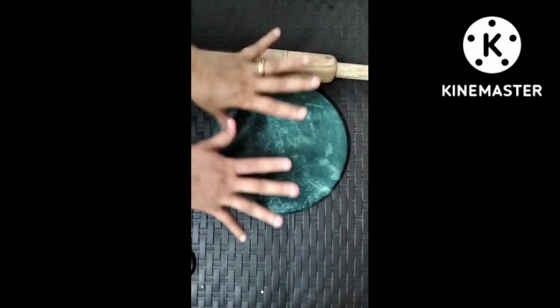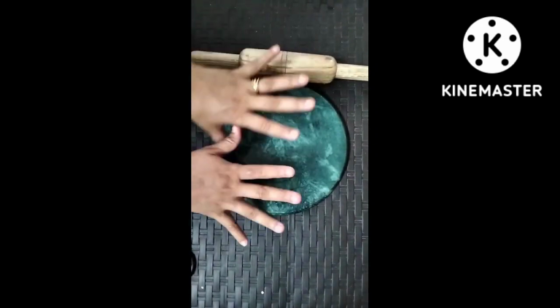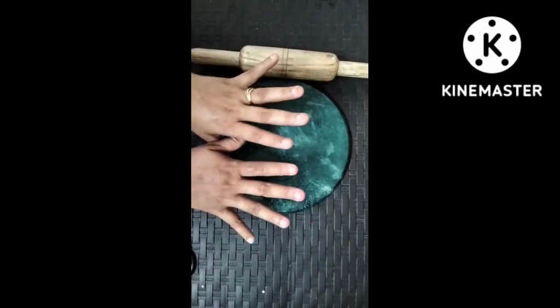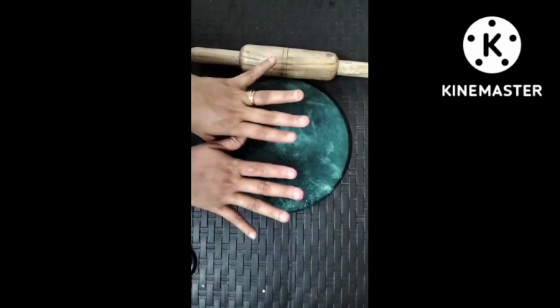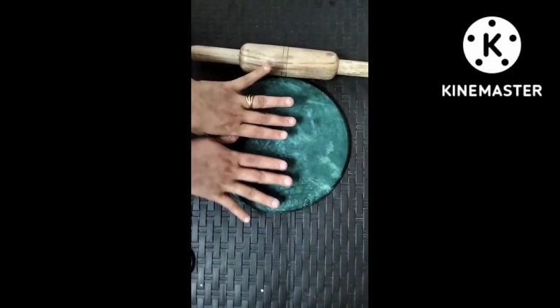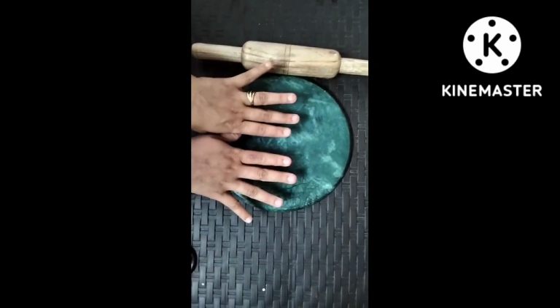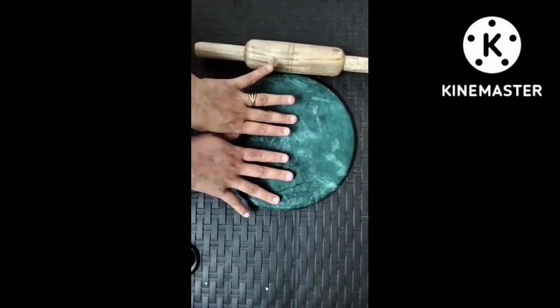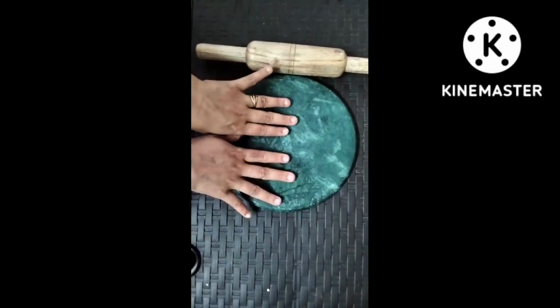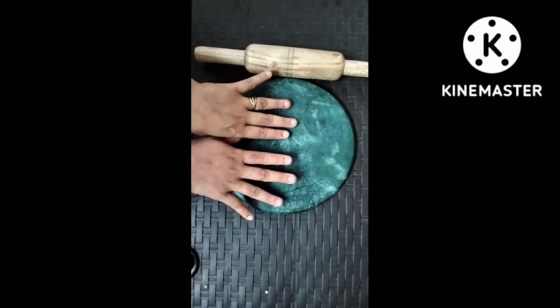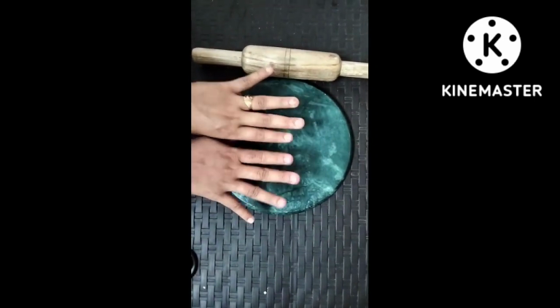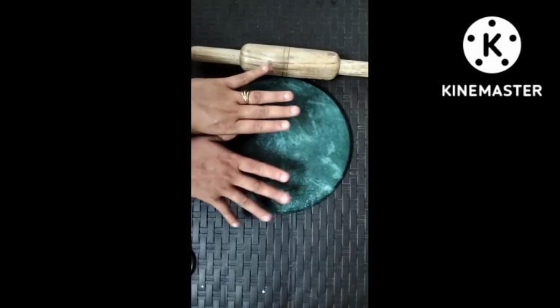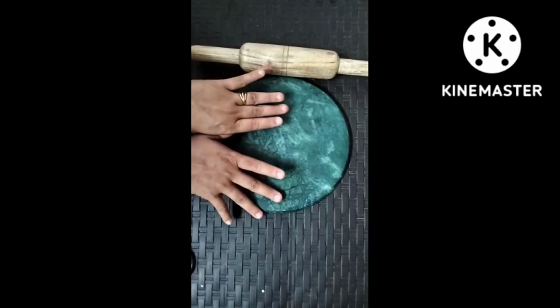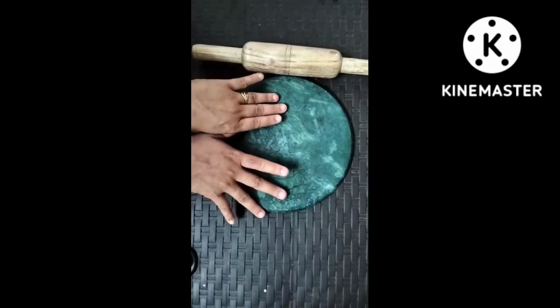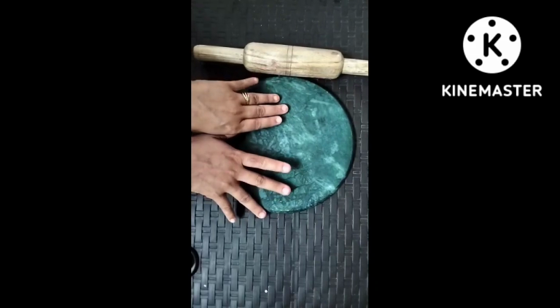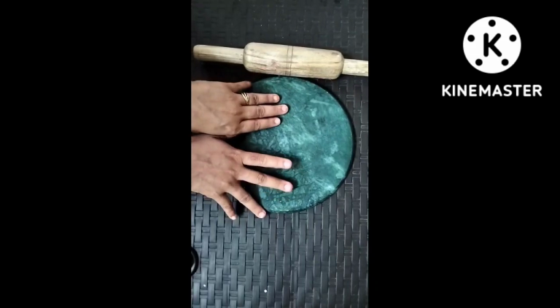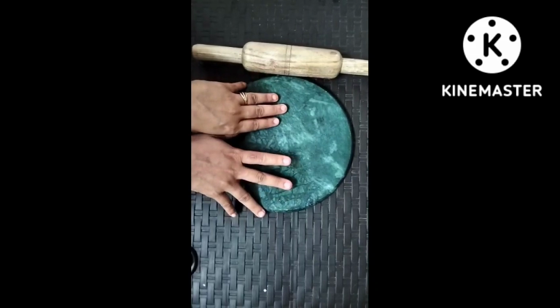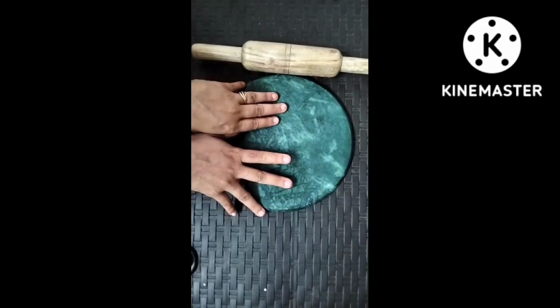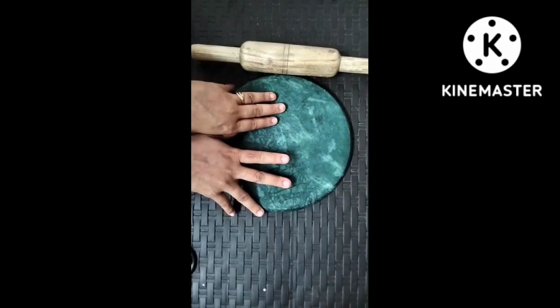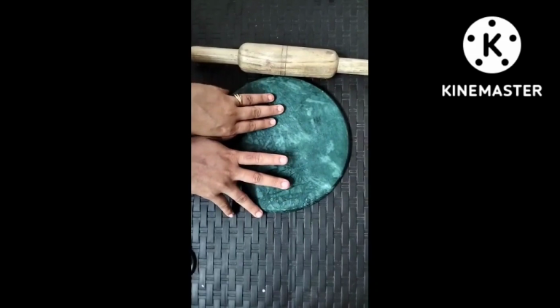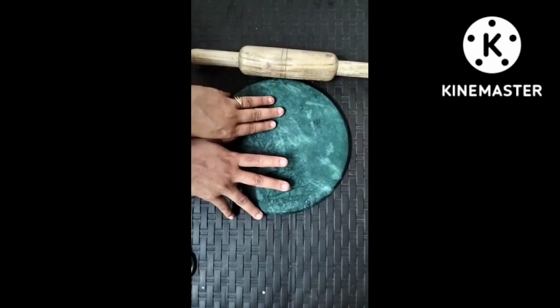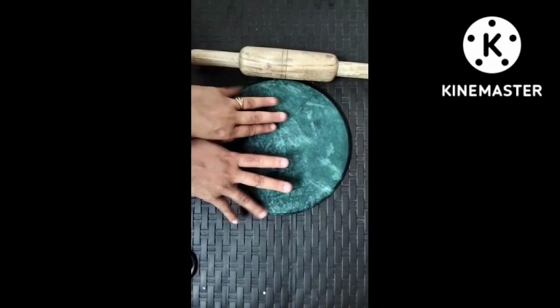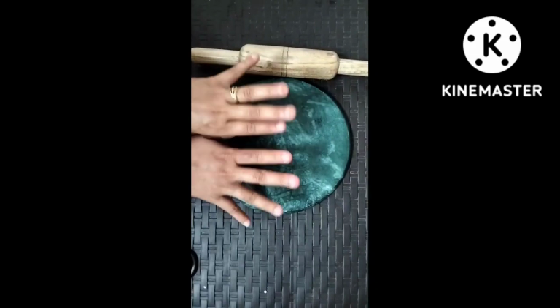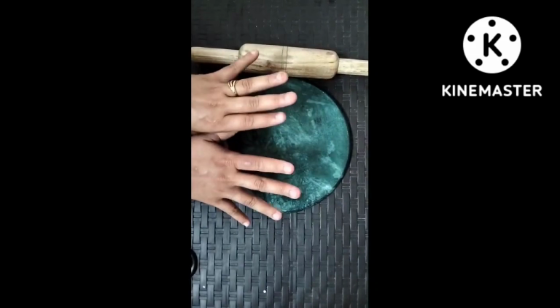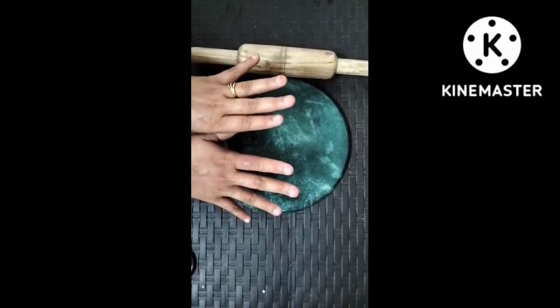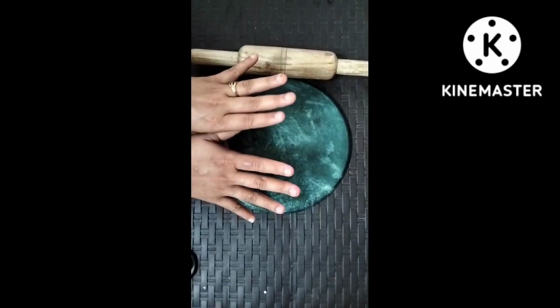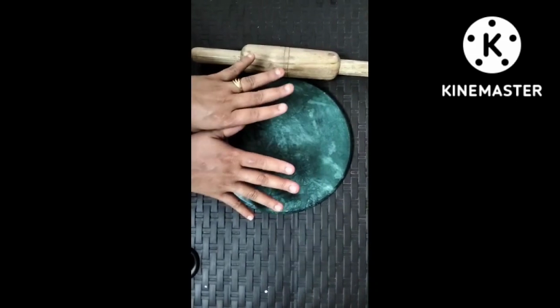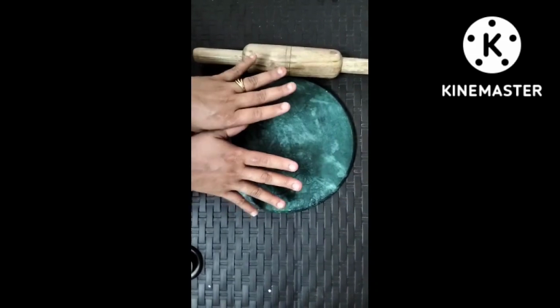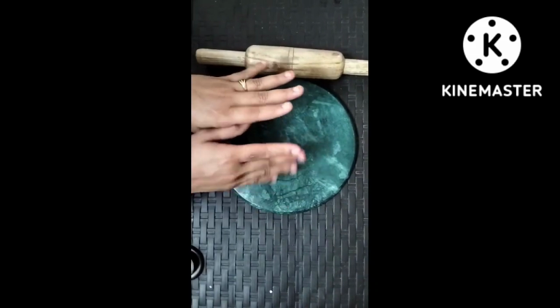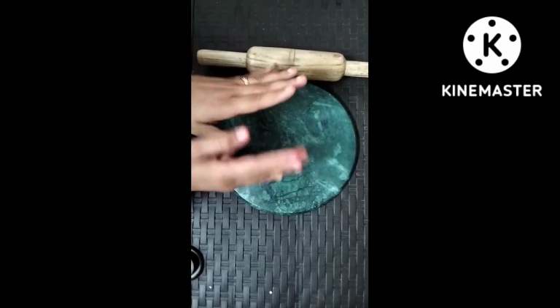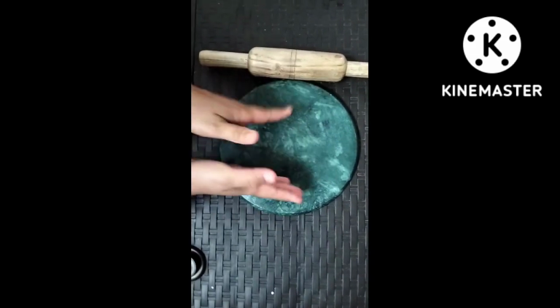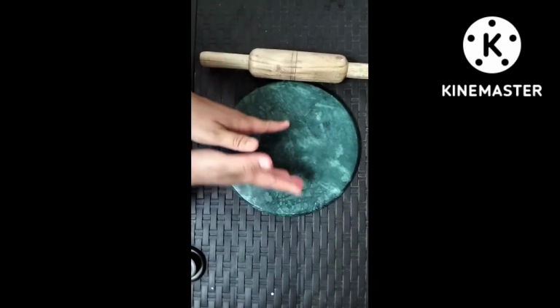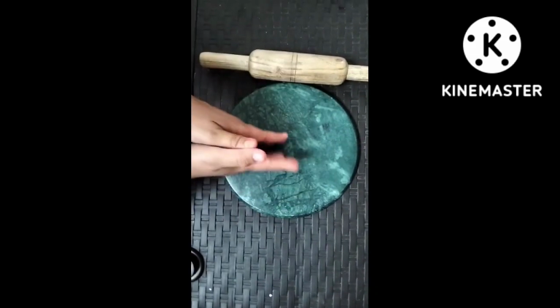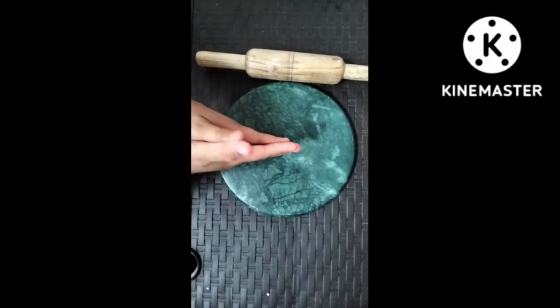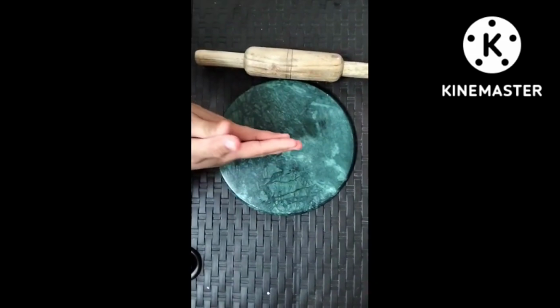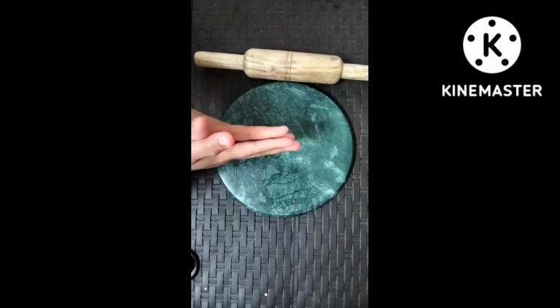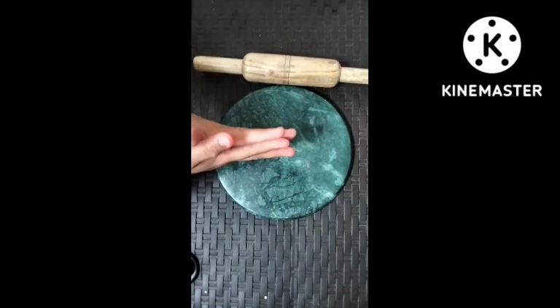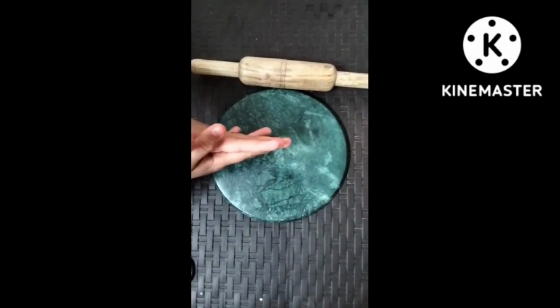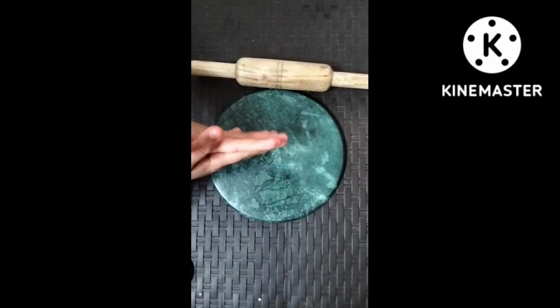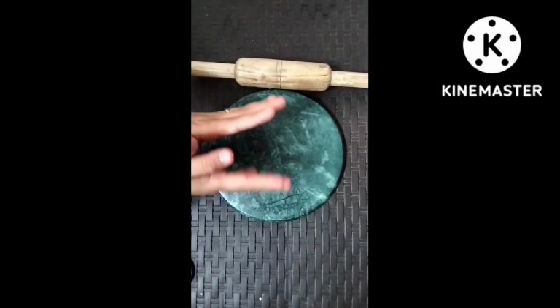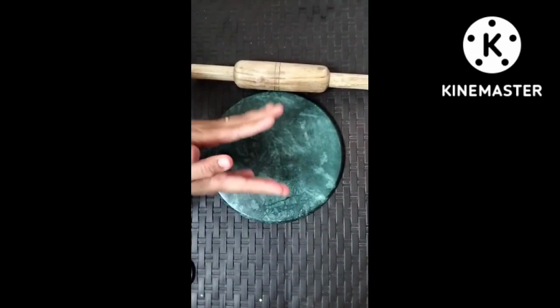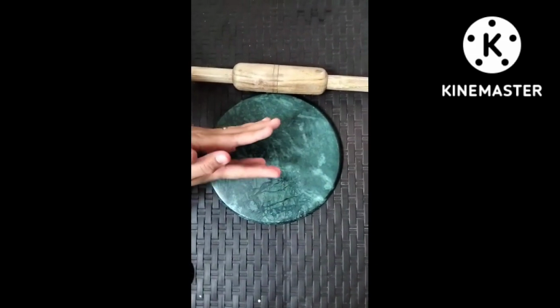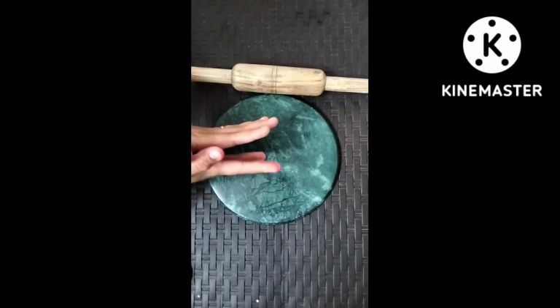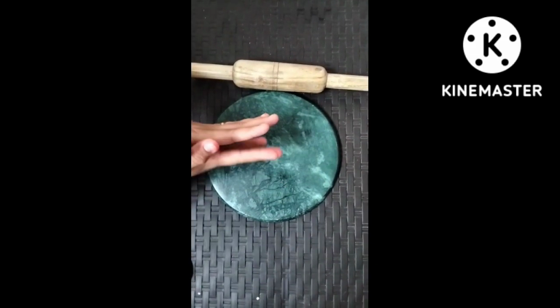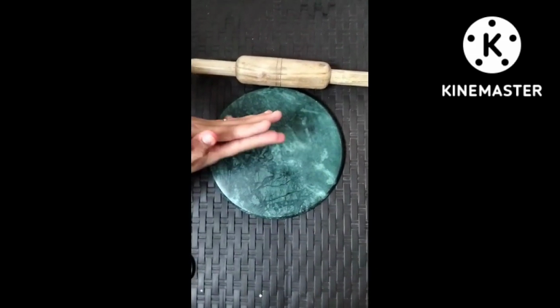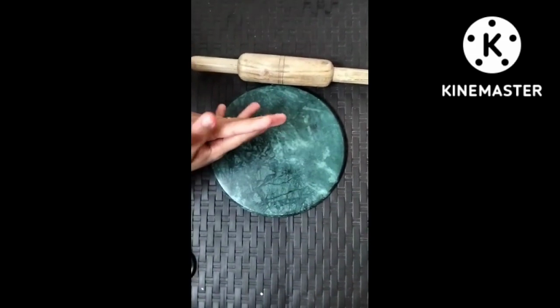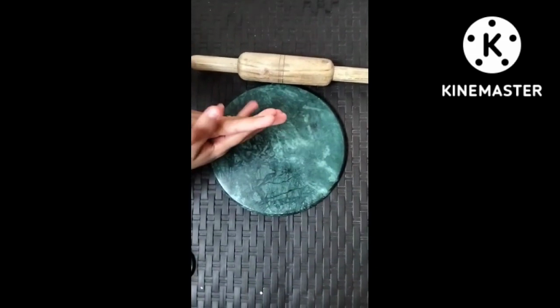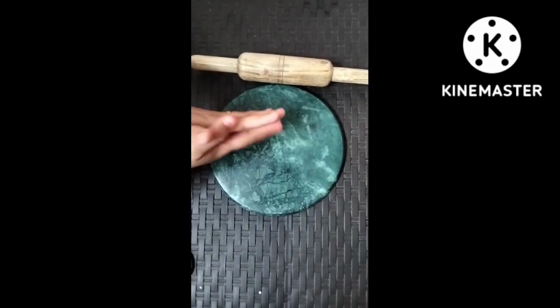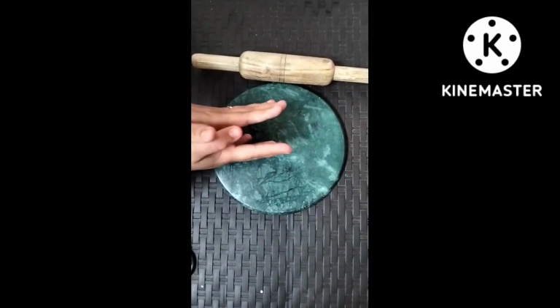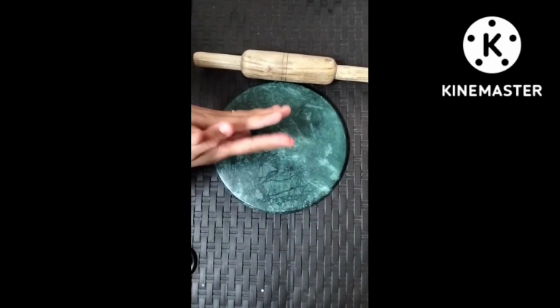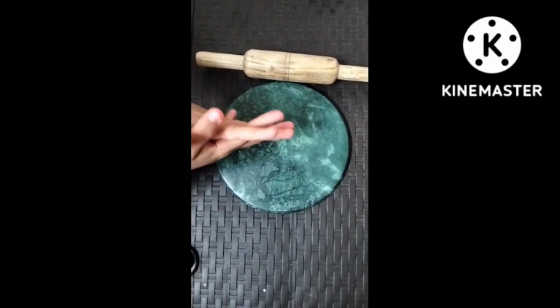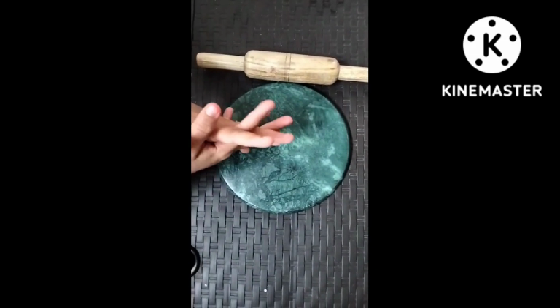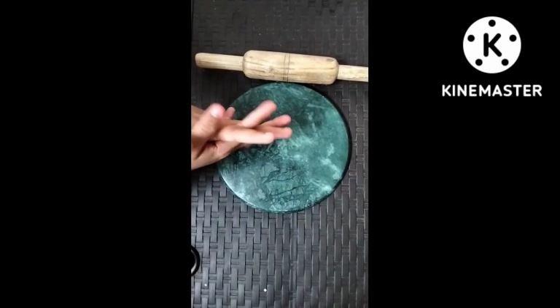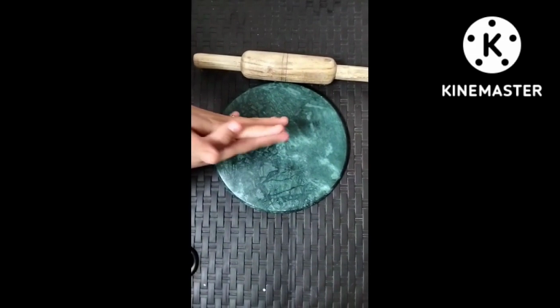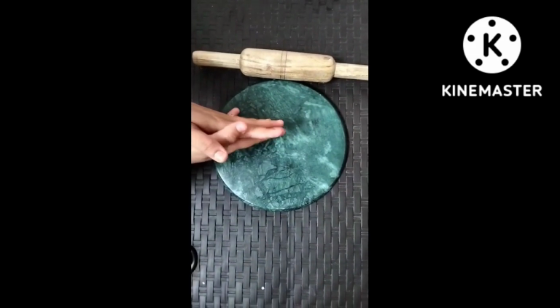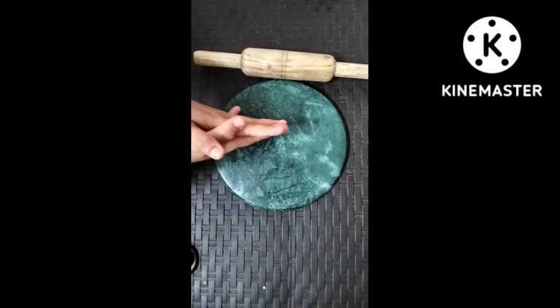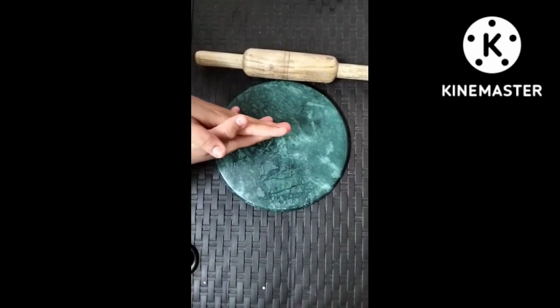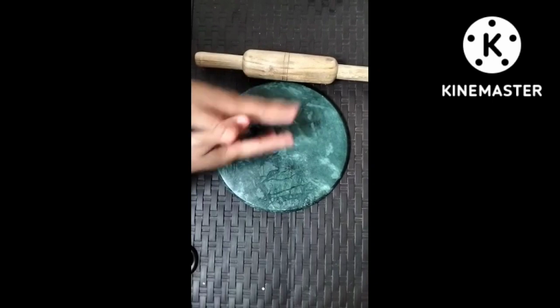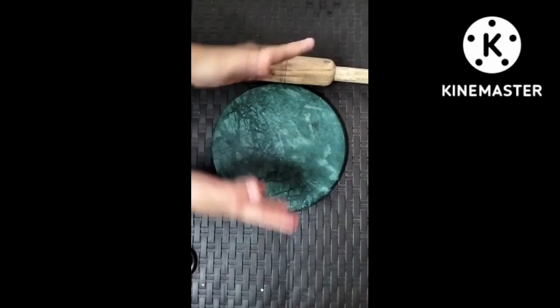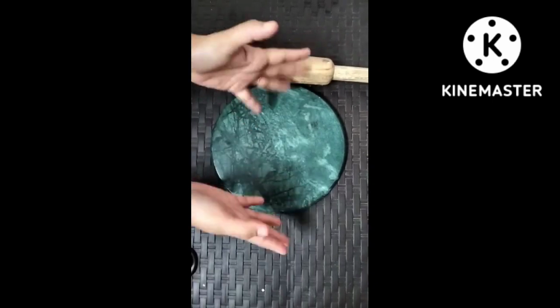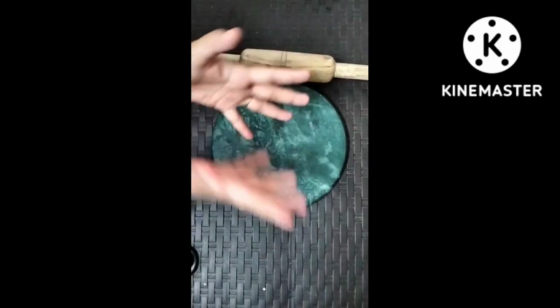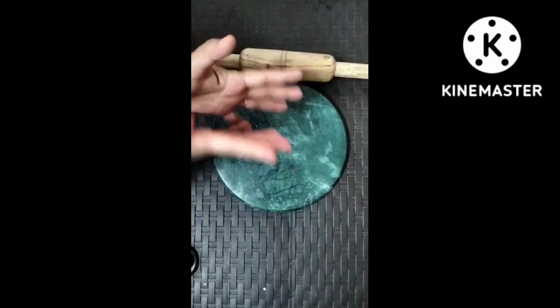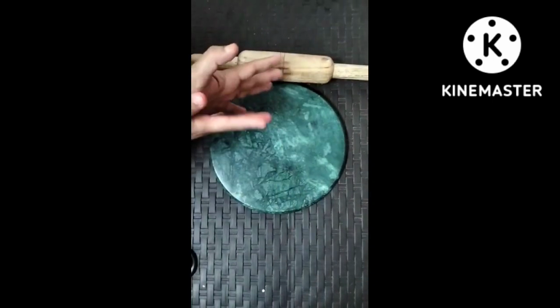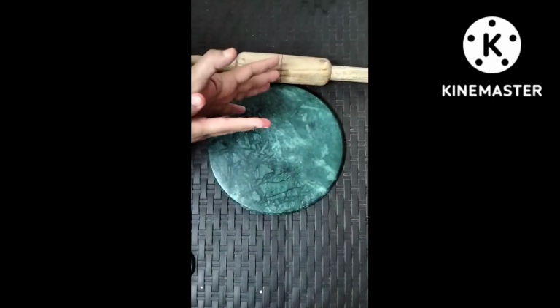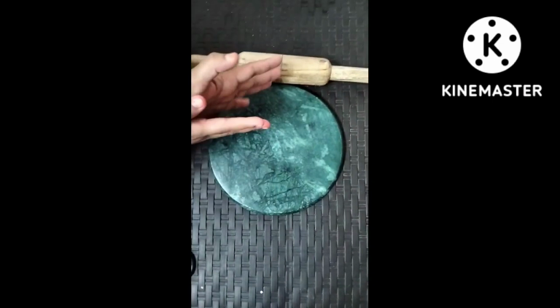I got this from Flipkart for around $2.50. You can purchase it — I will share the link in the description box so you can buy it.